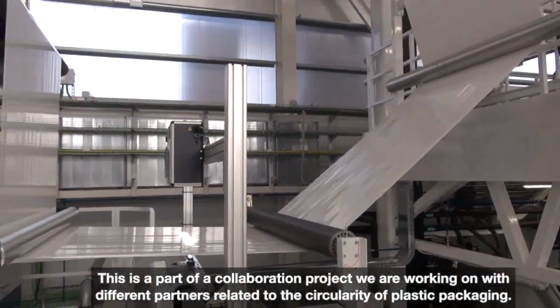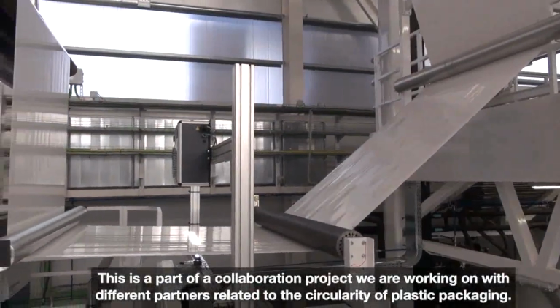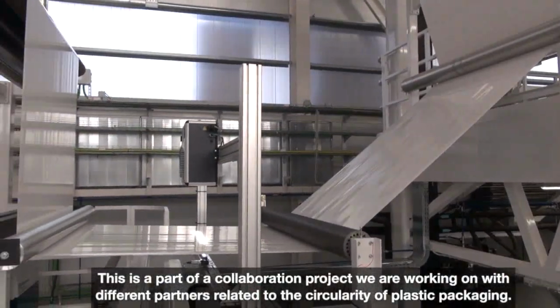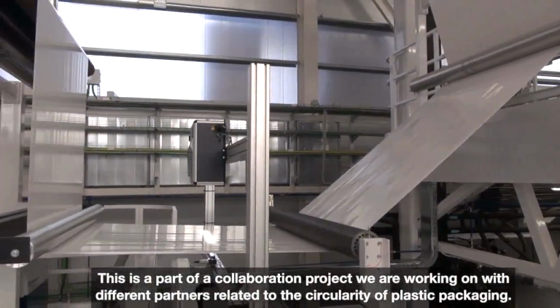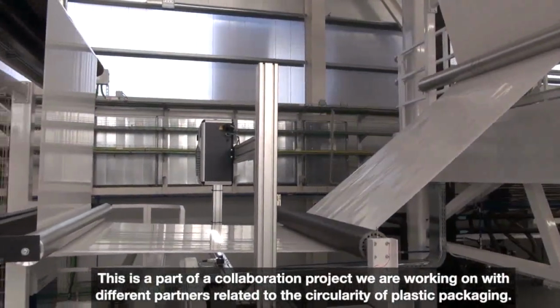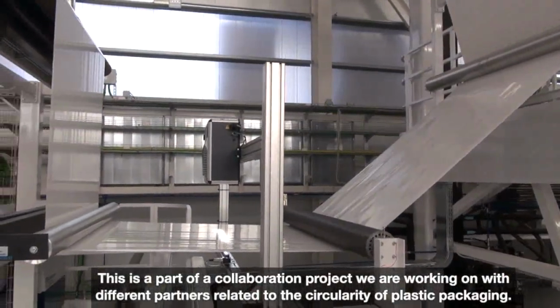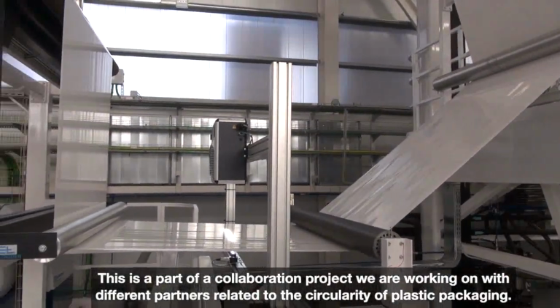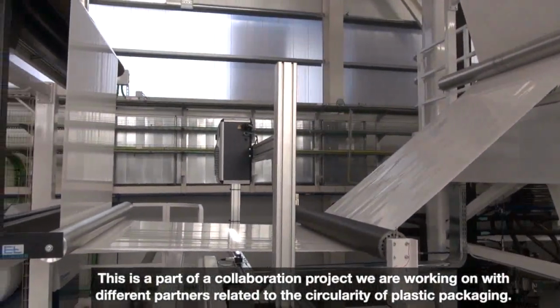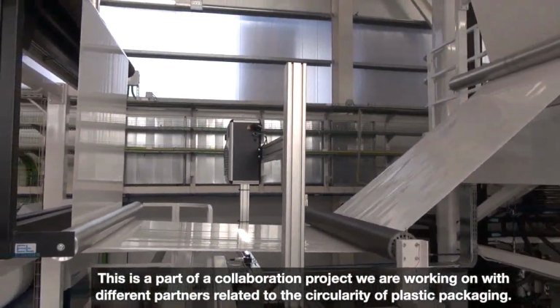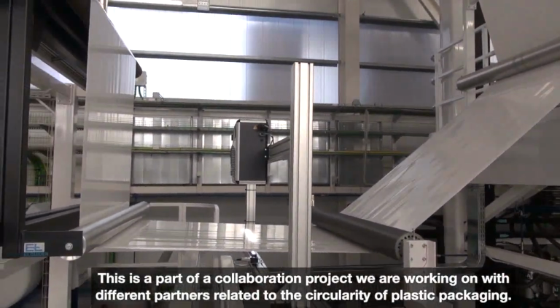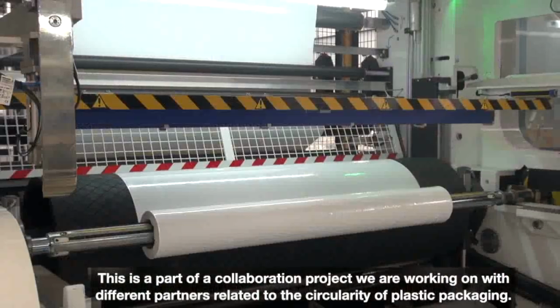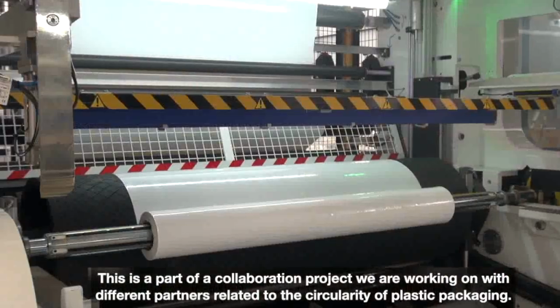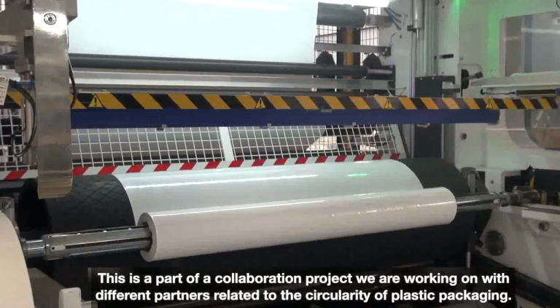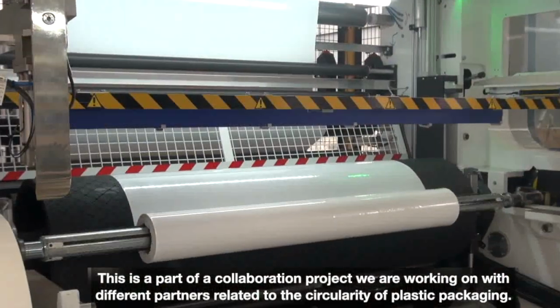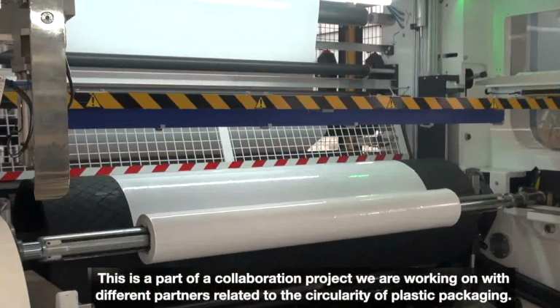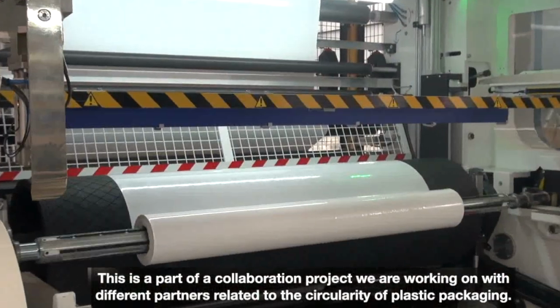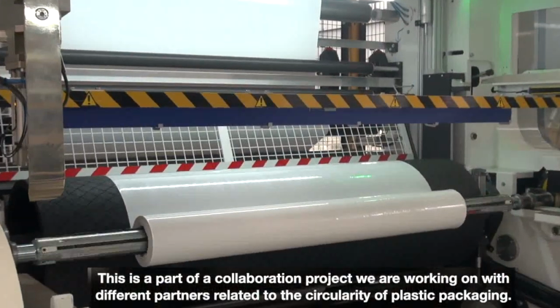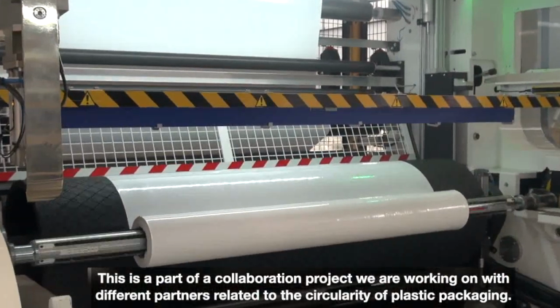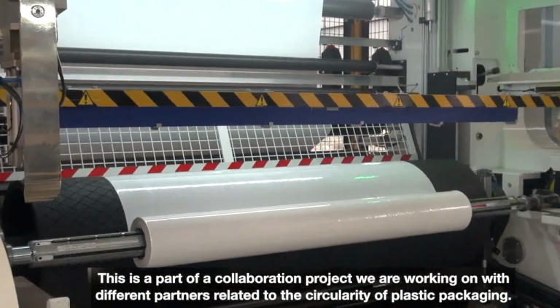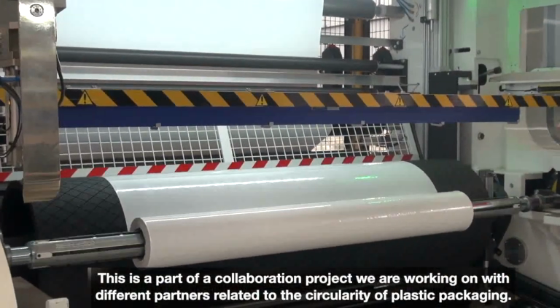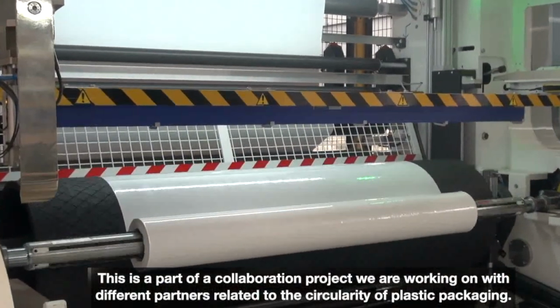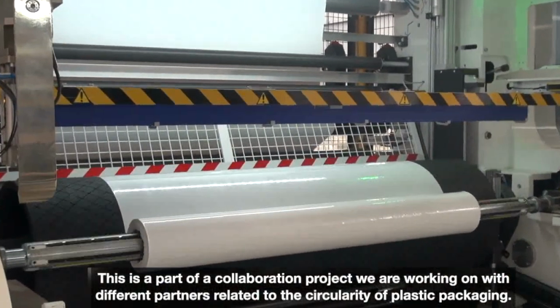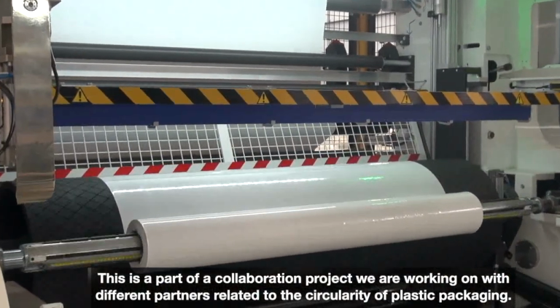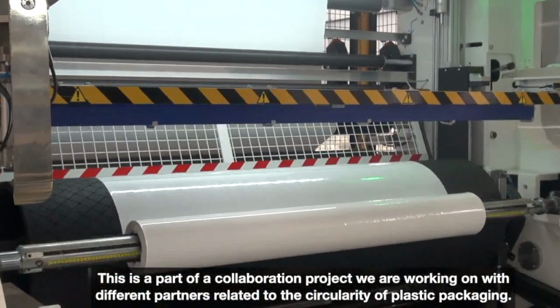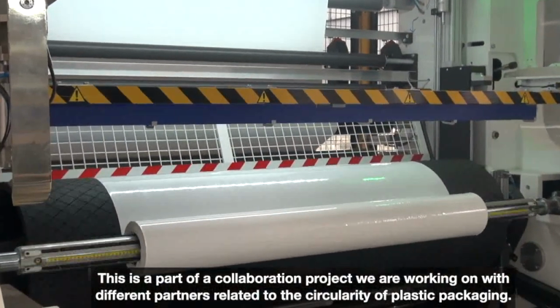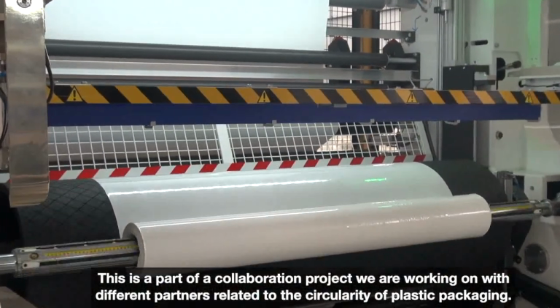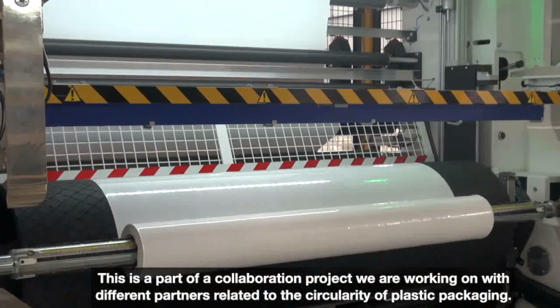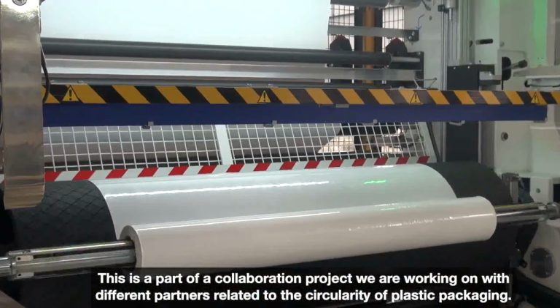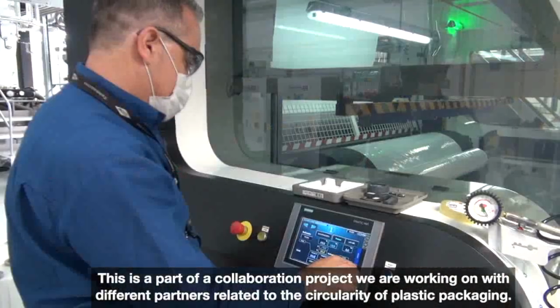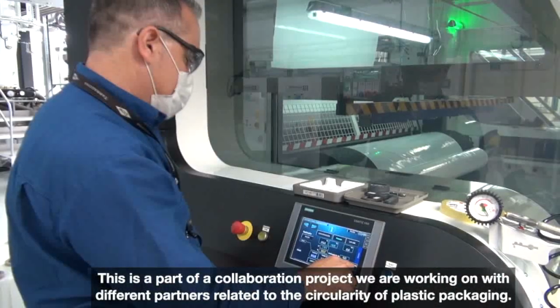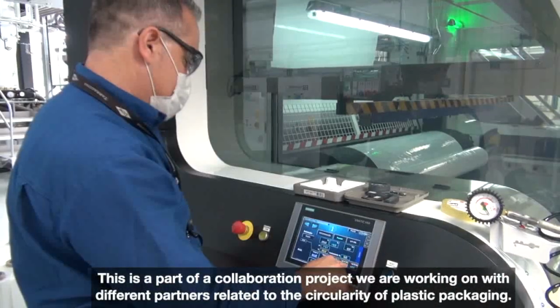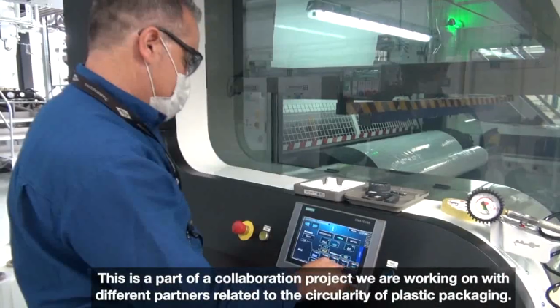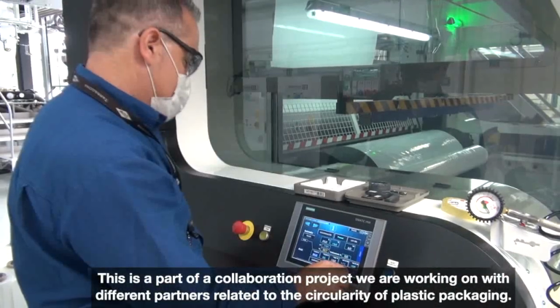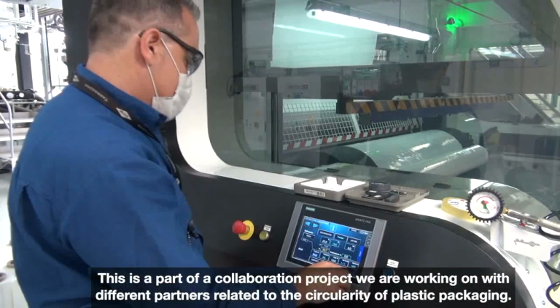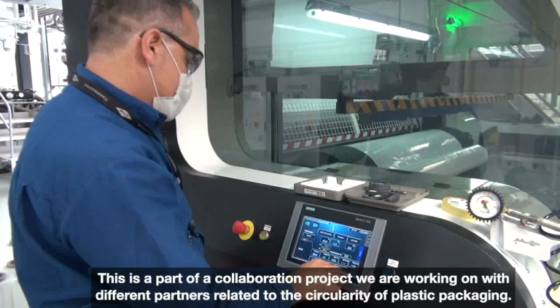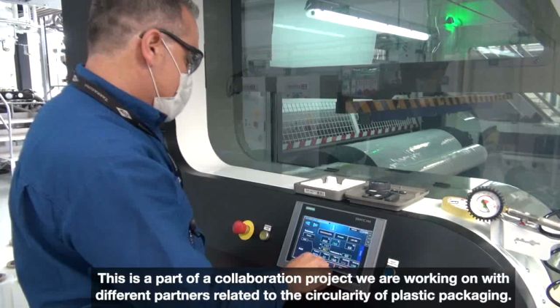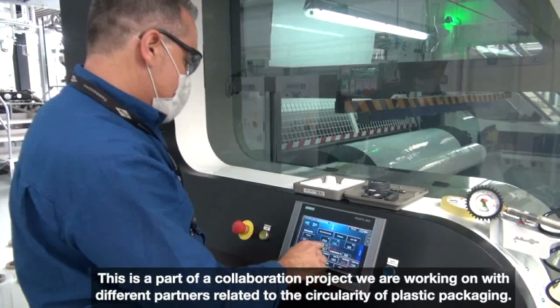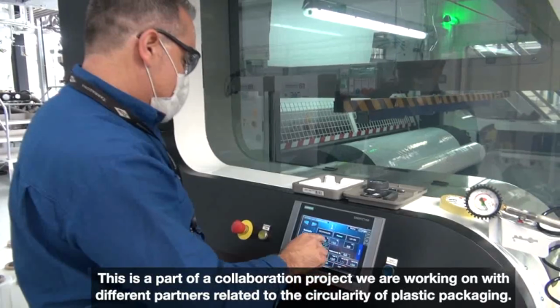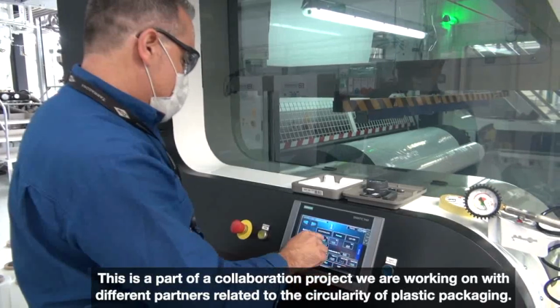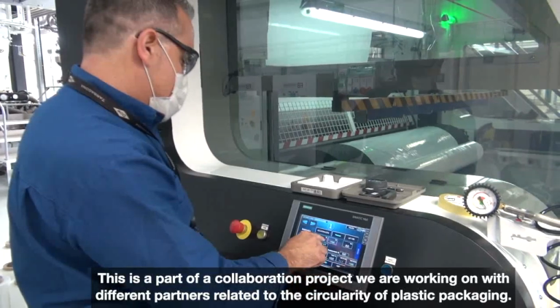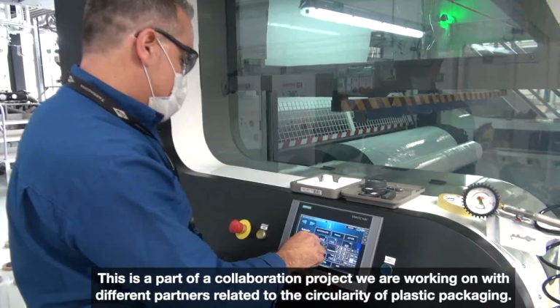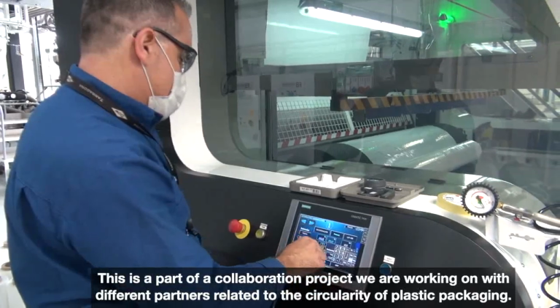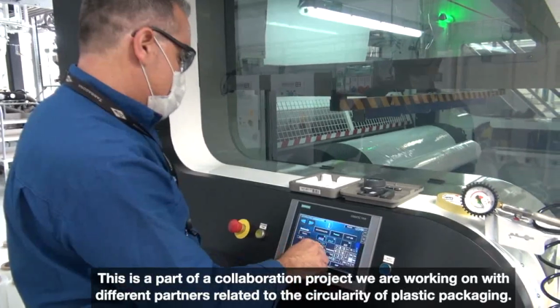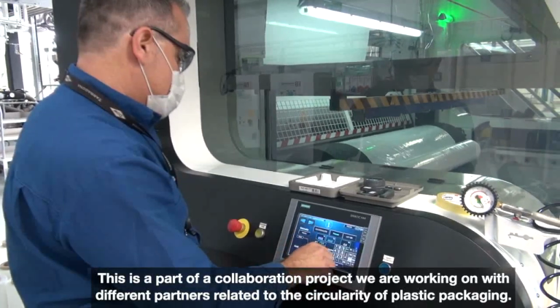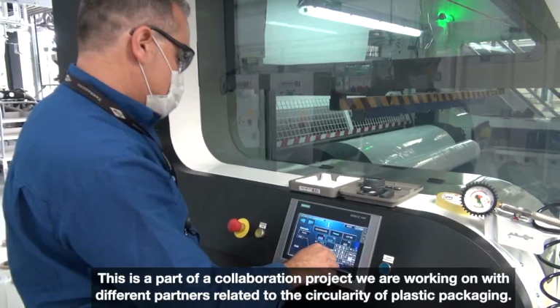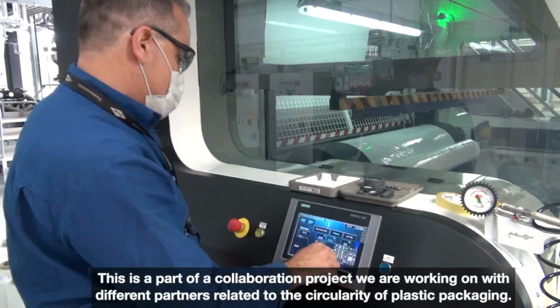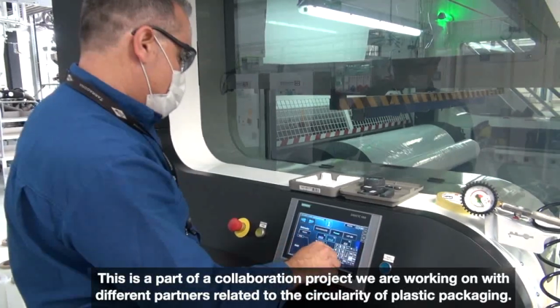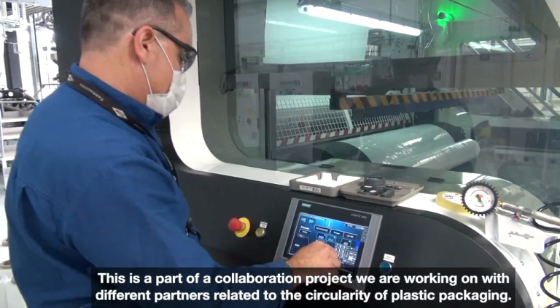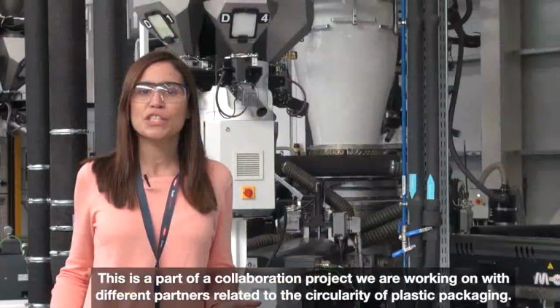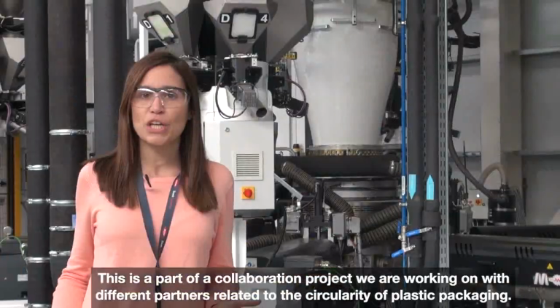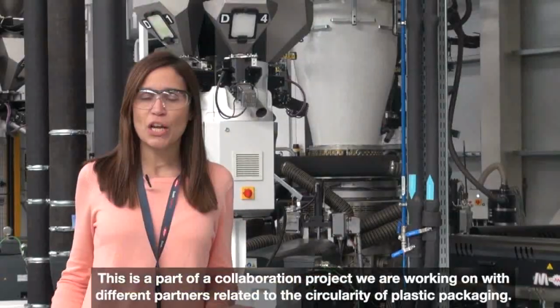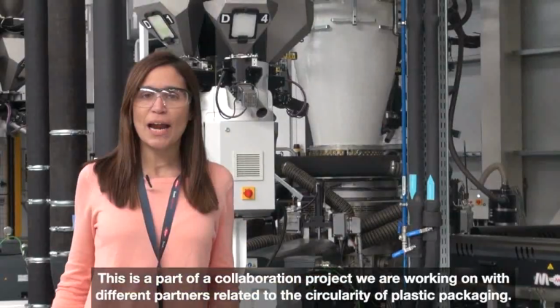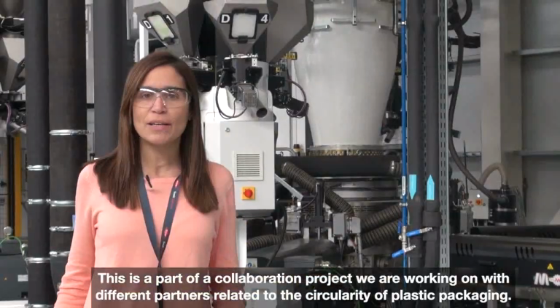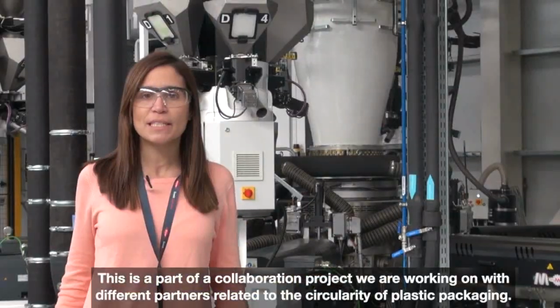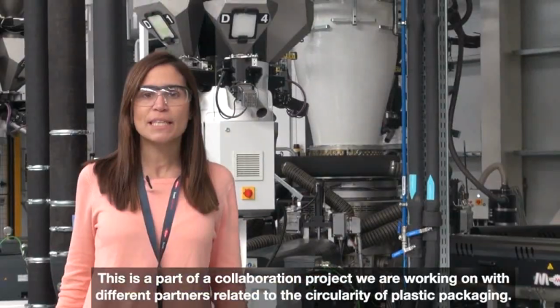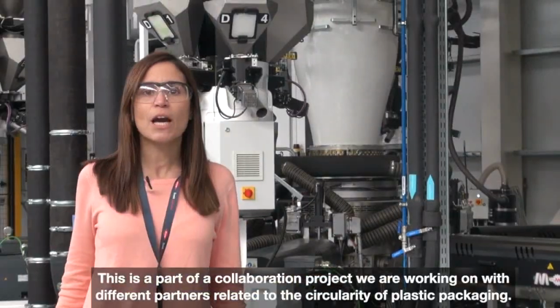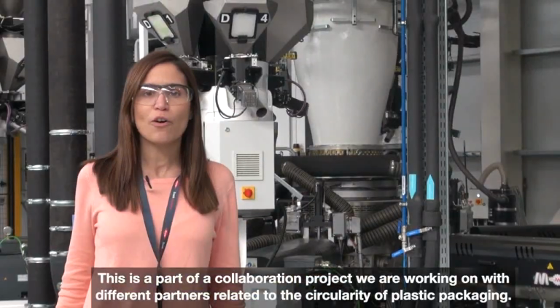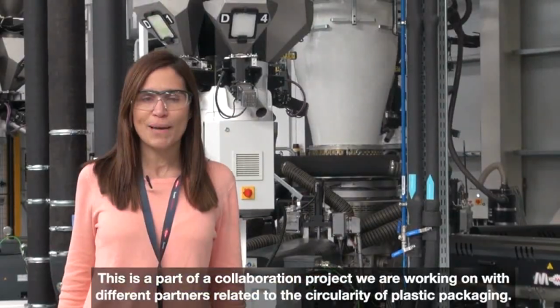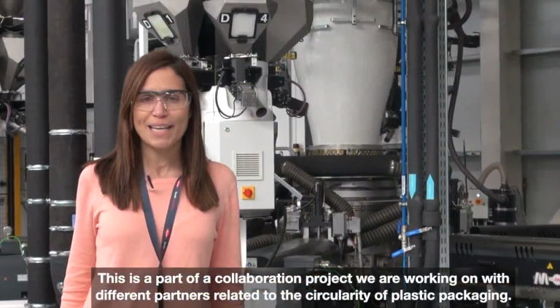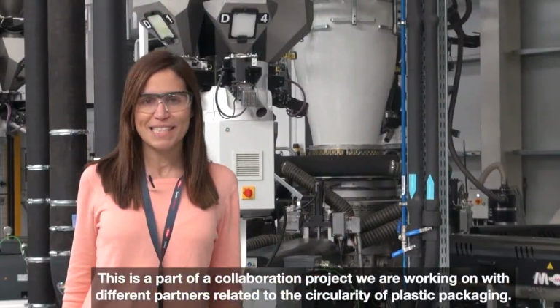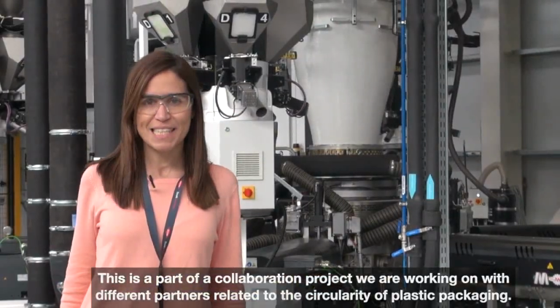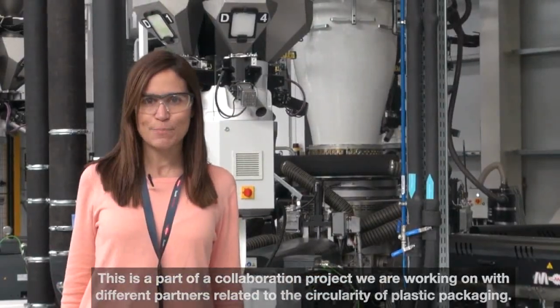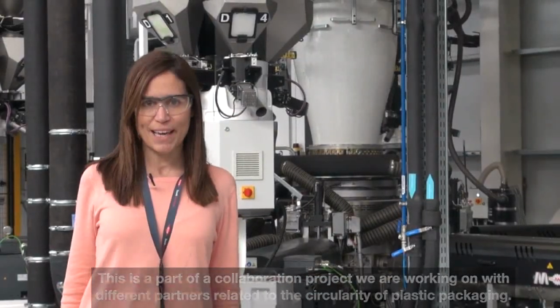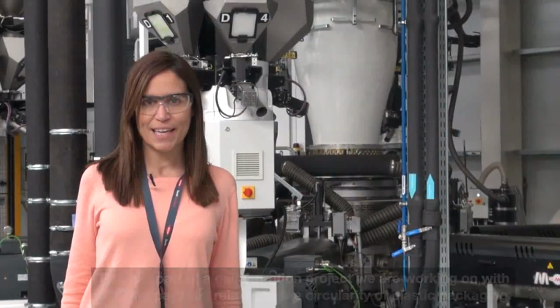This is part of a collaboration project we are working on with different partners related to the circularity of plastics packaging.